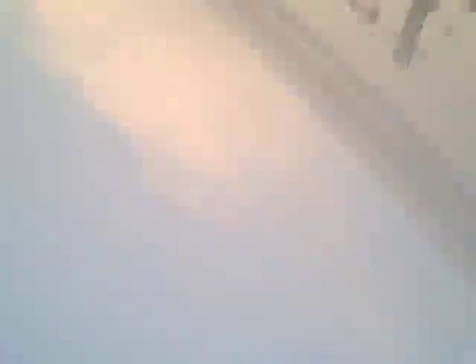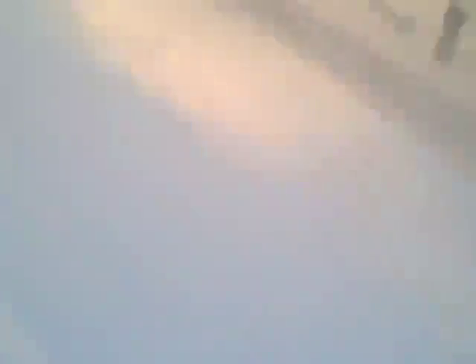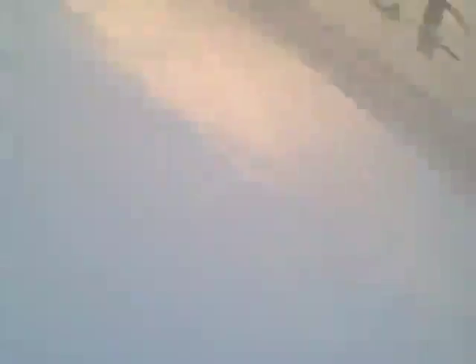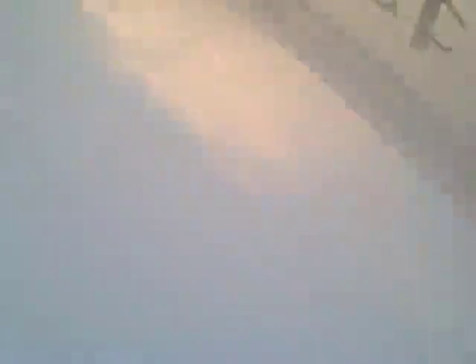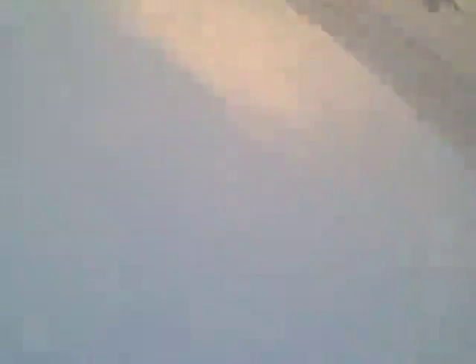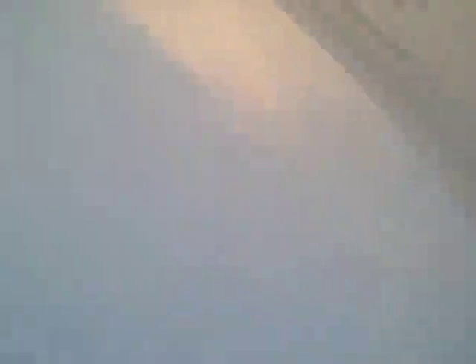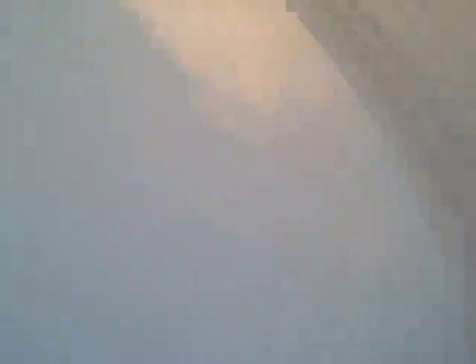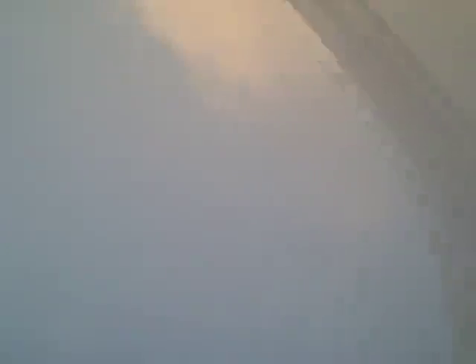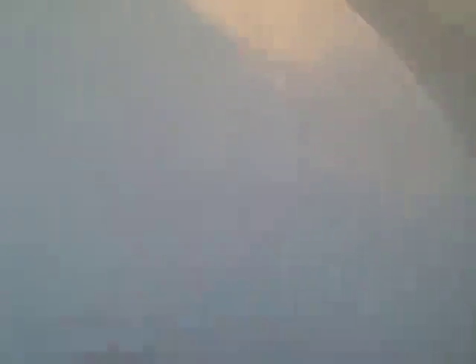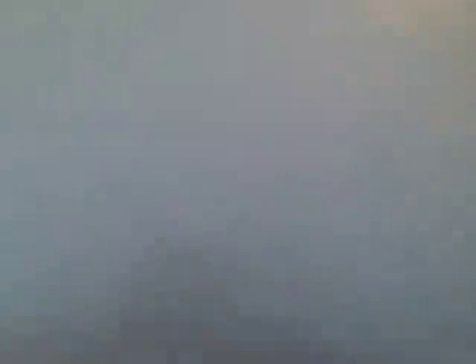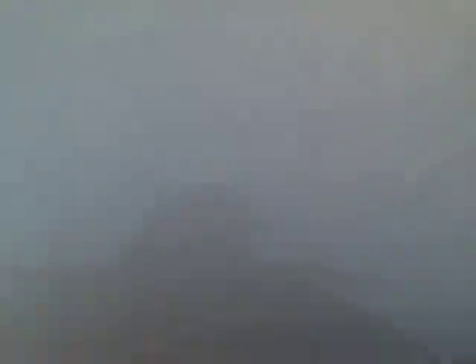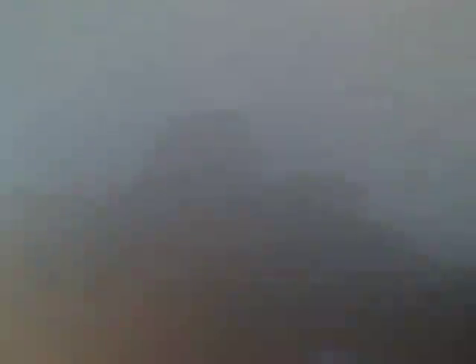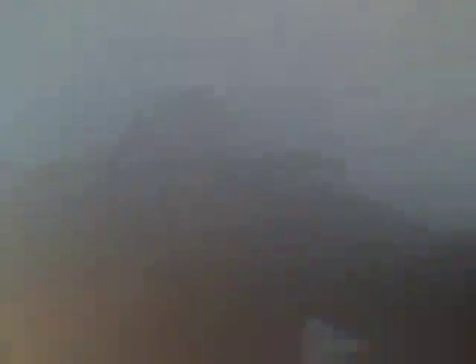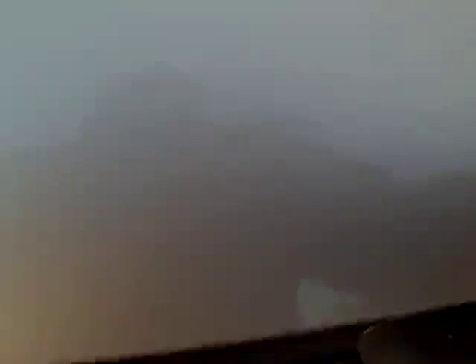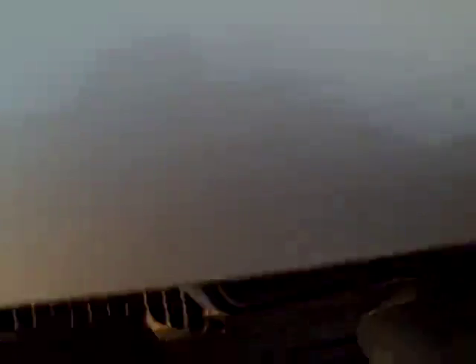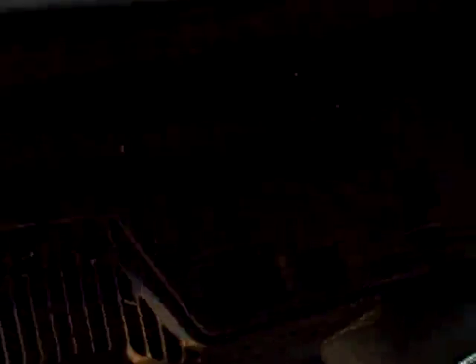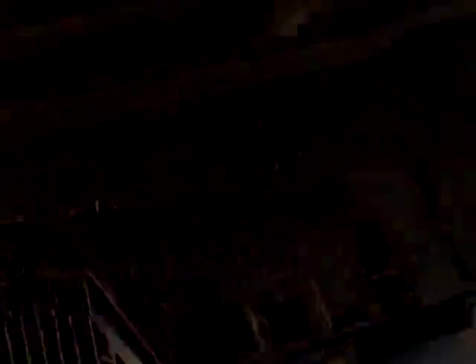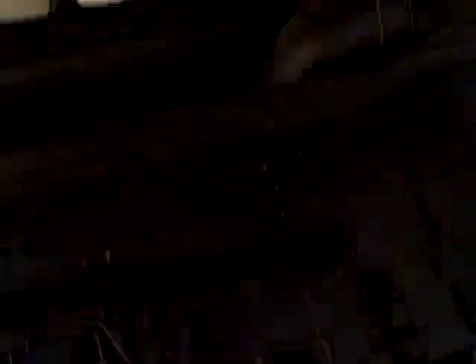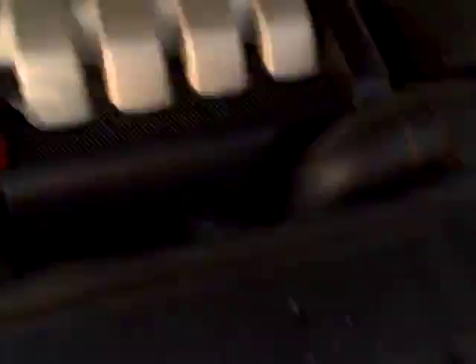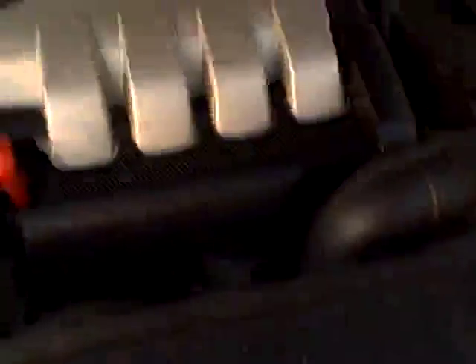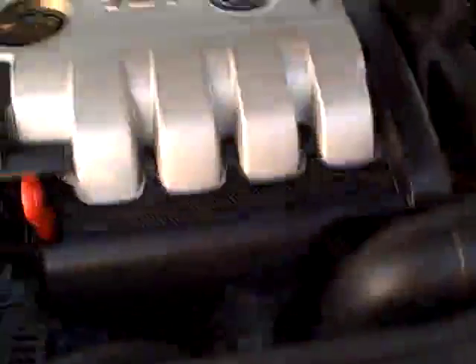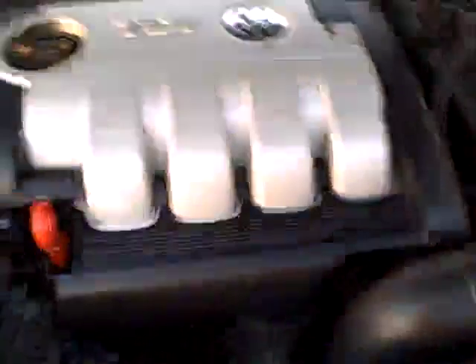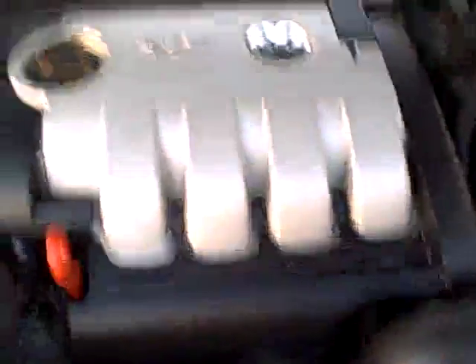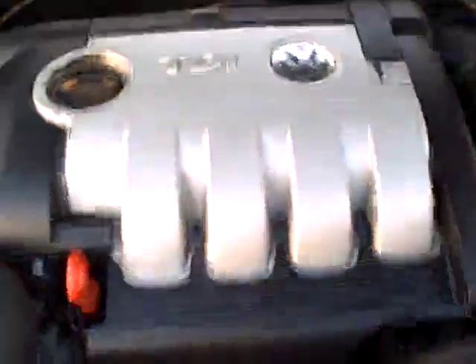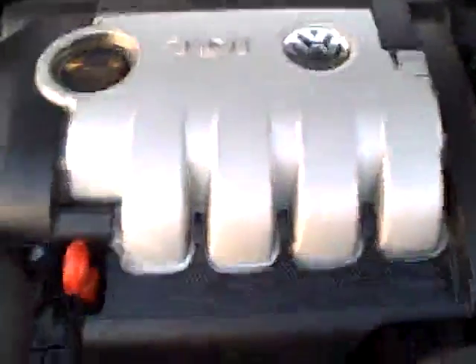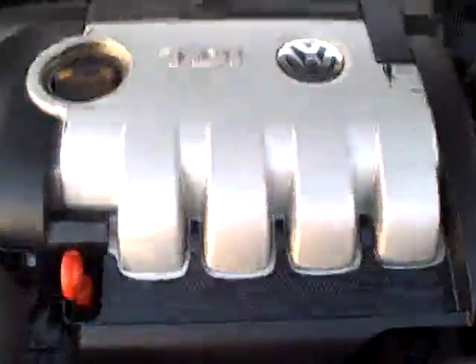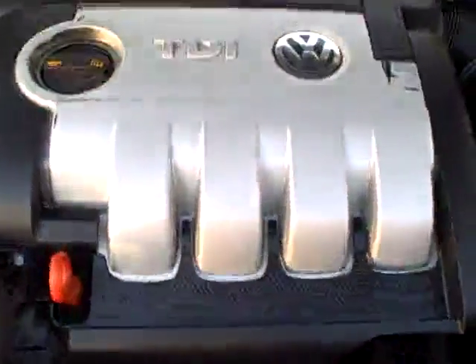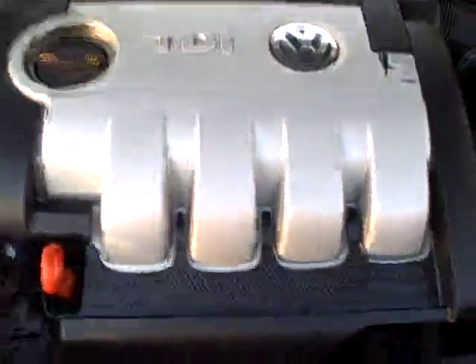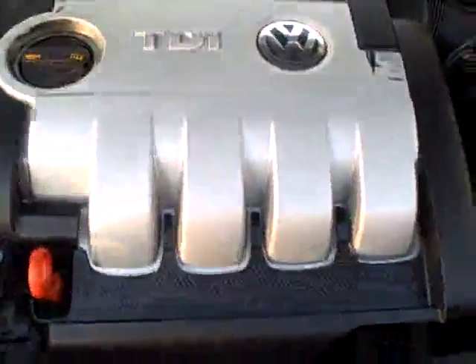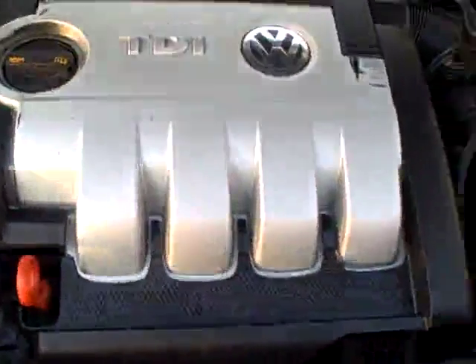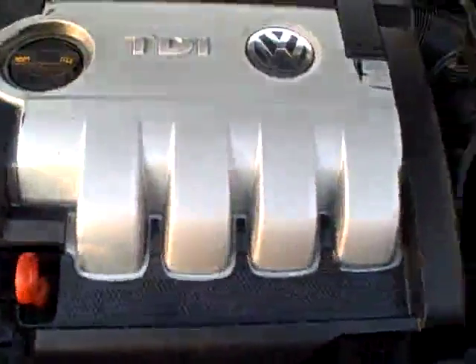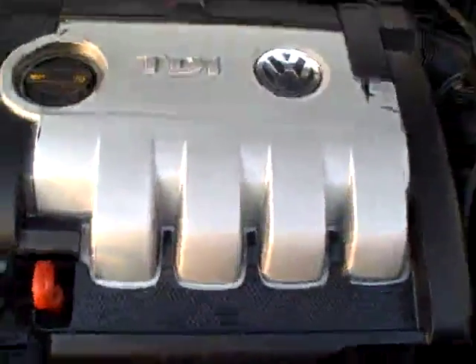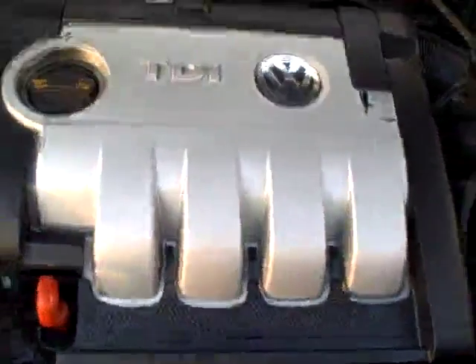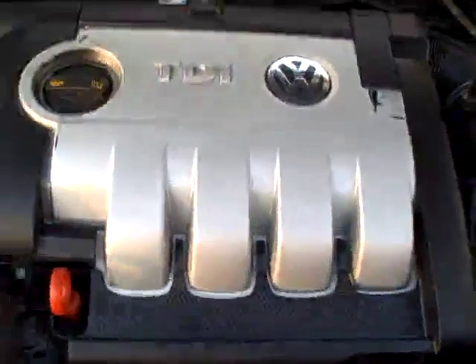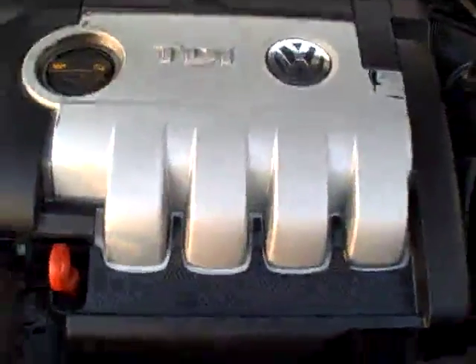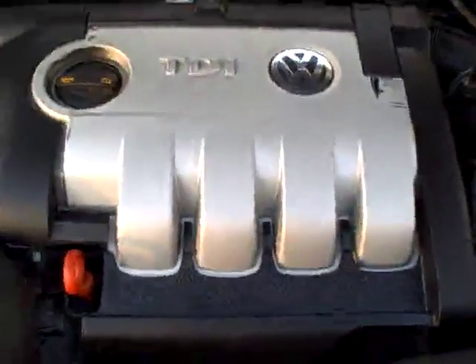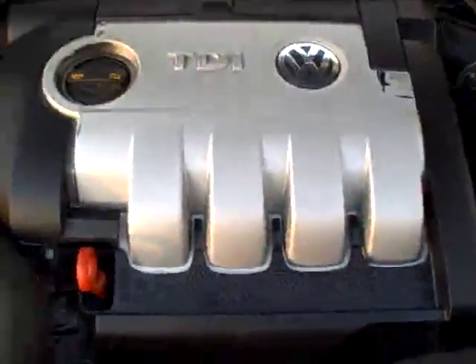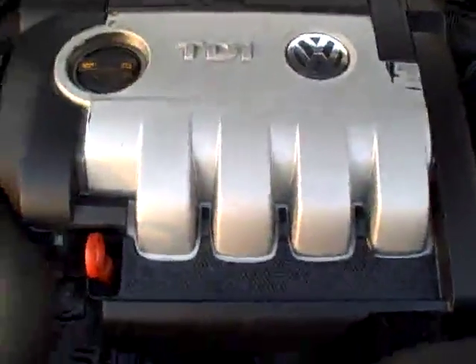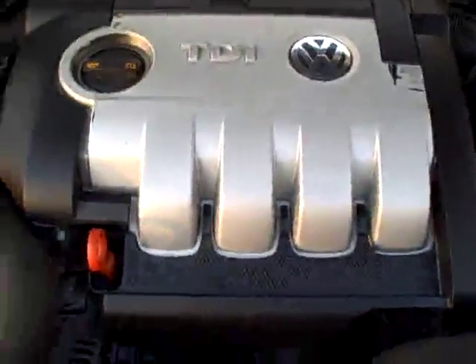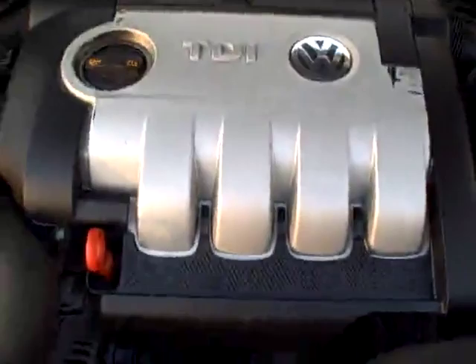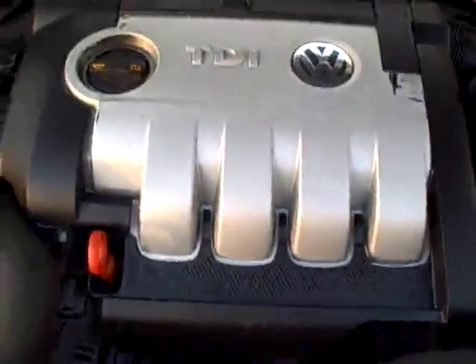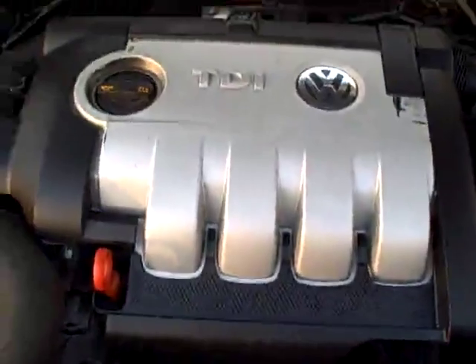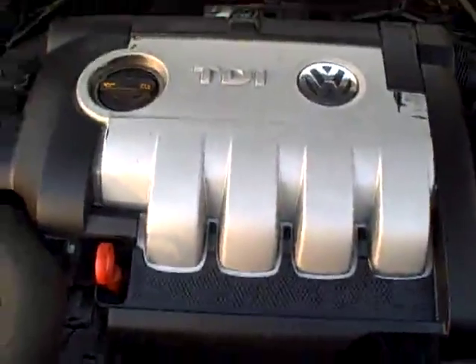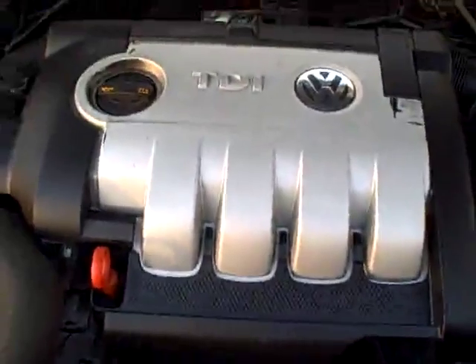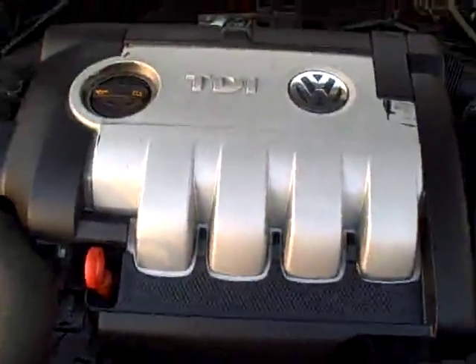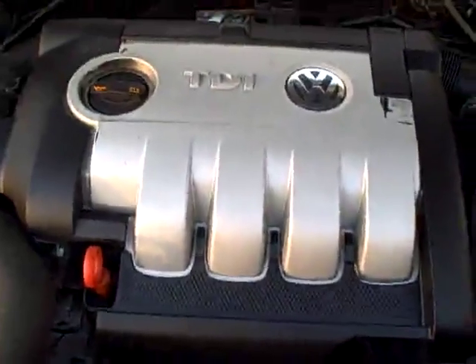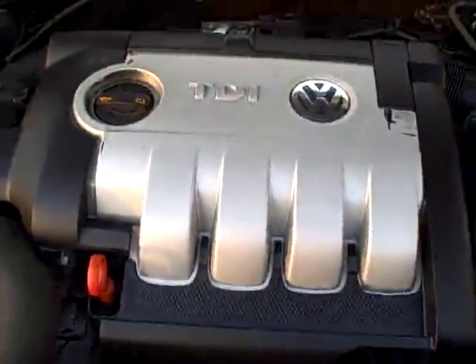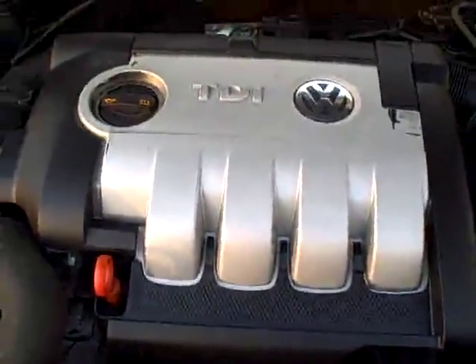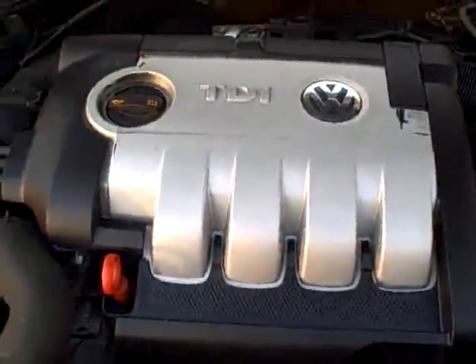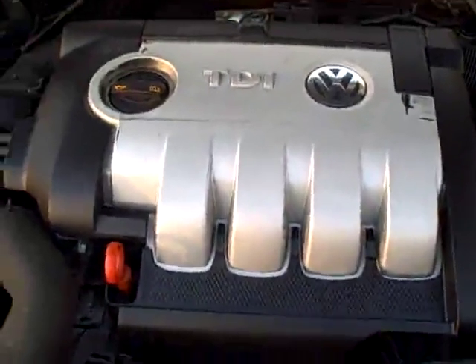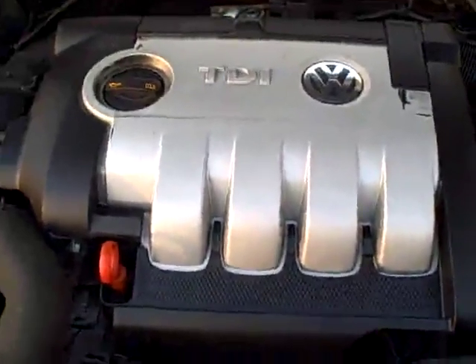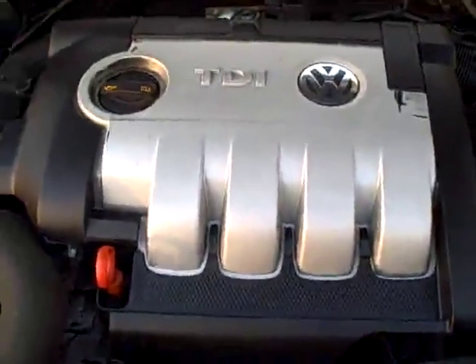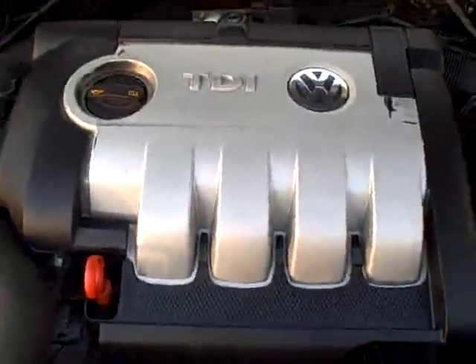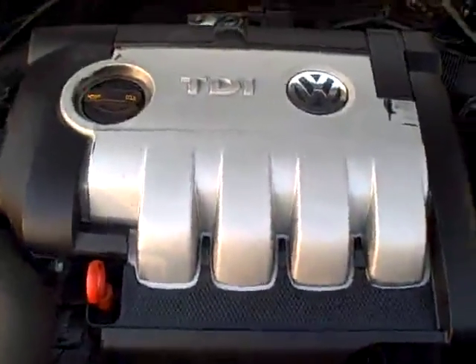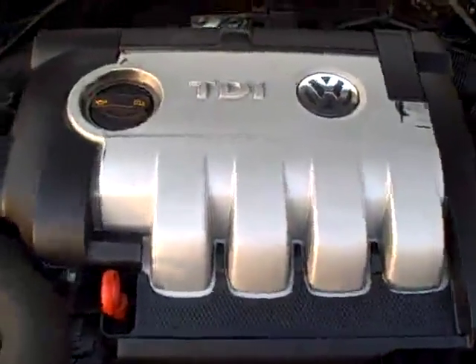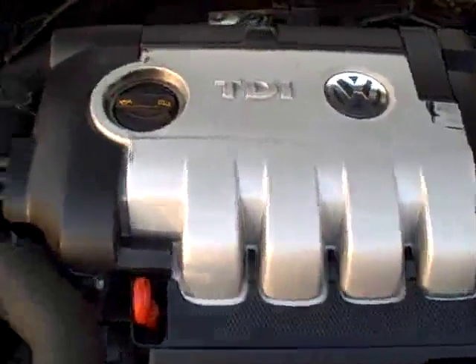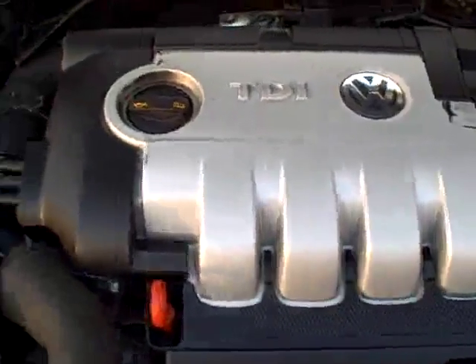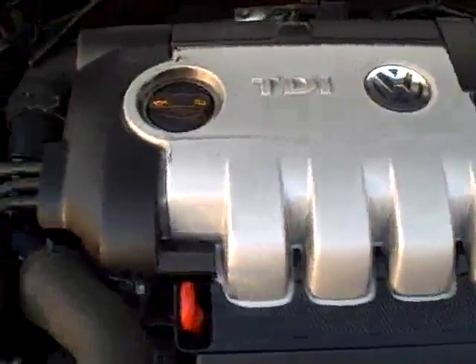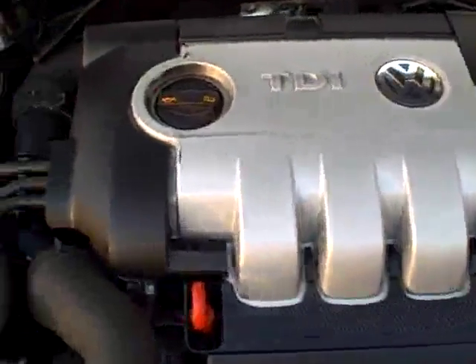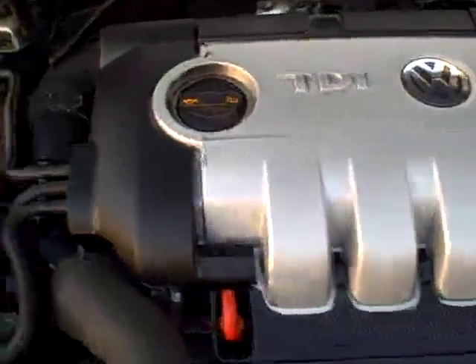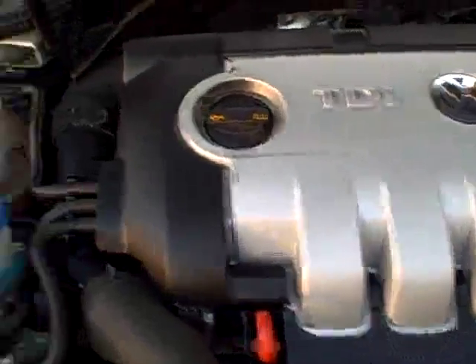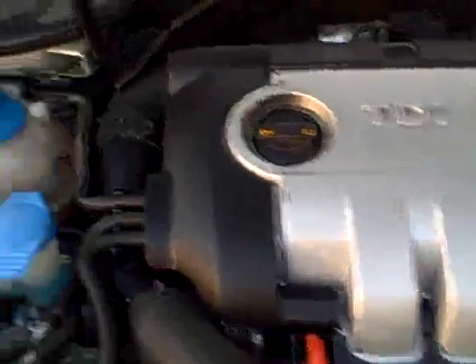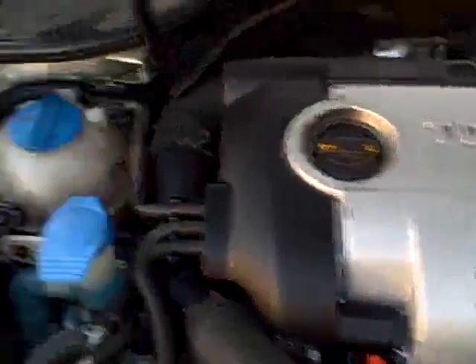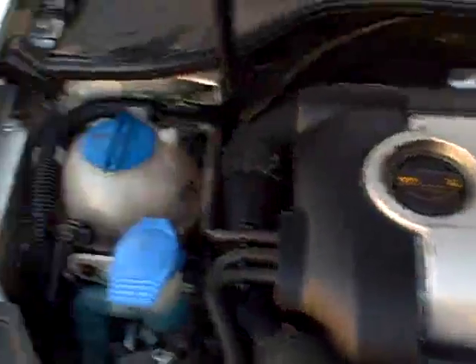Under the hood, the TDI turbo diesel — again, incredible durability and fuel economy.